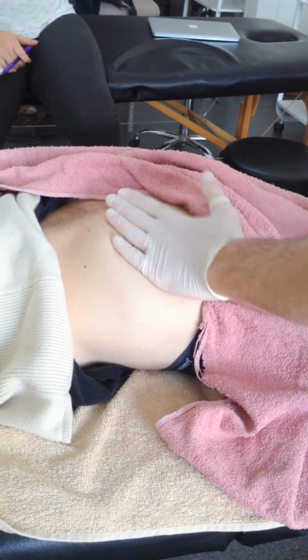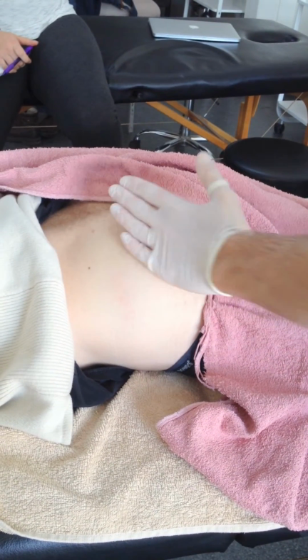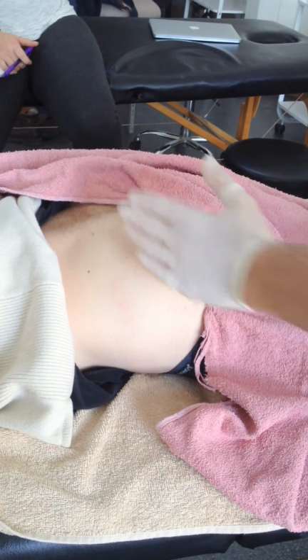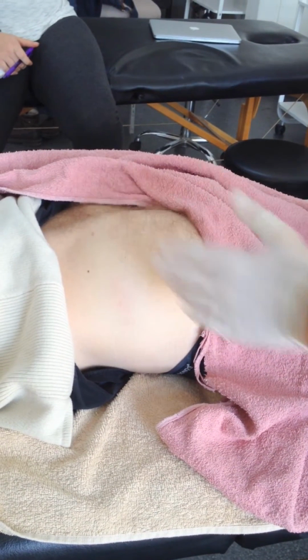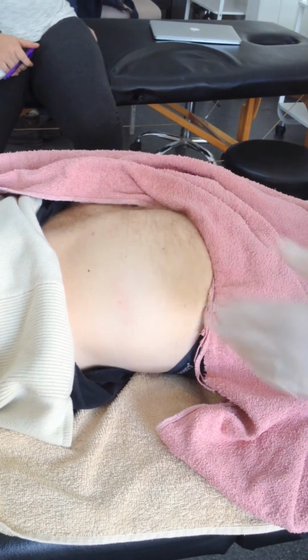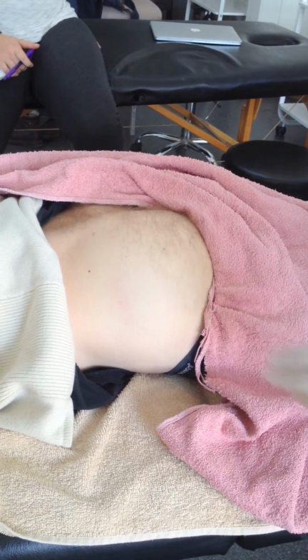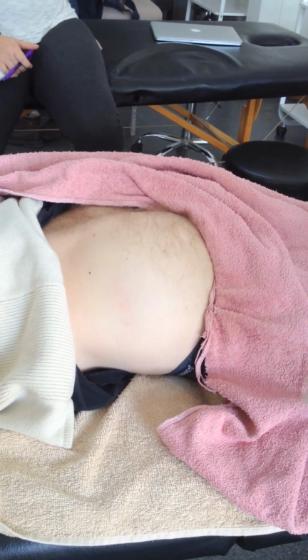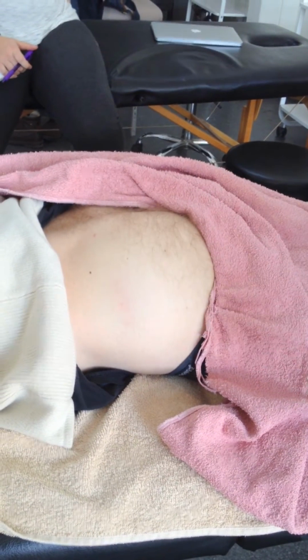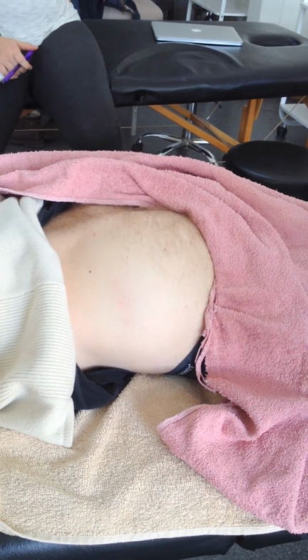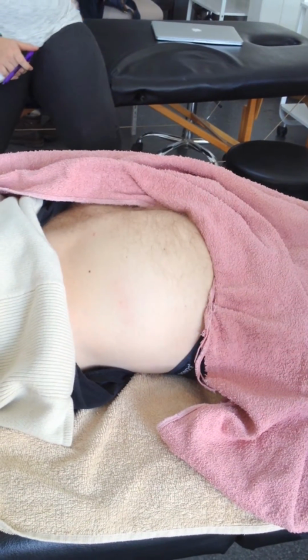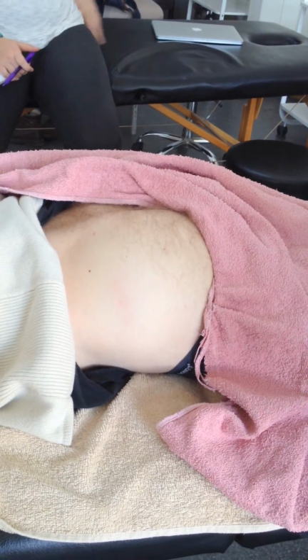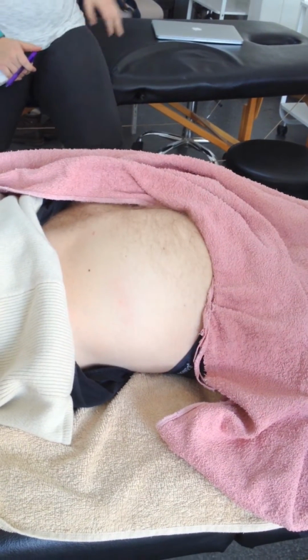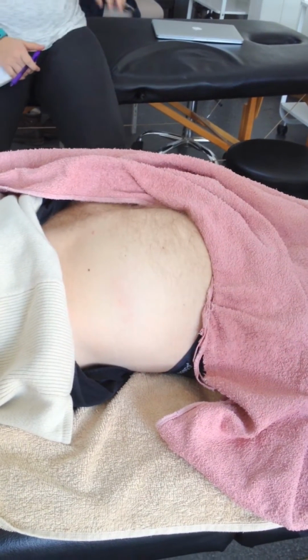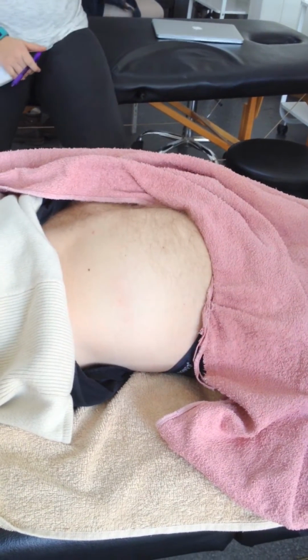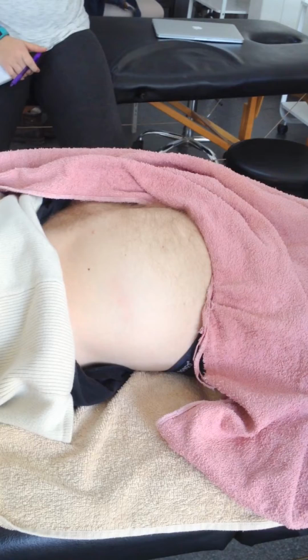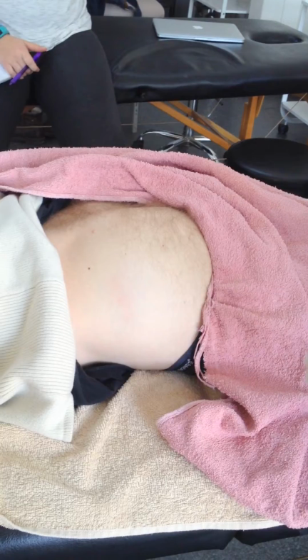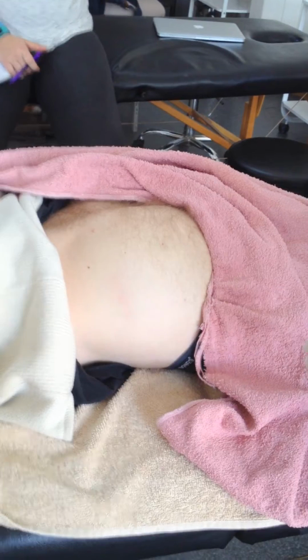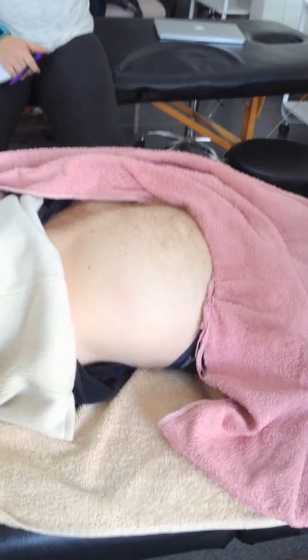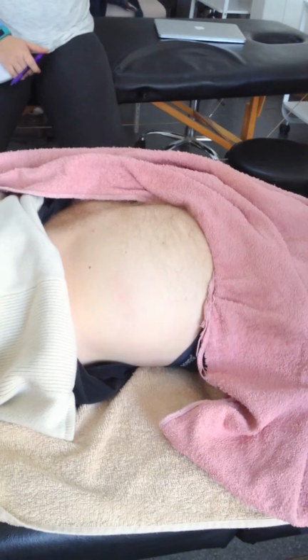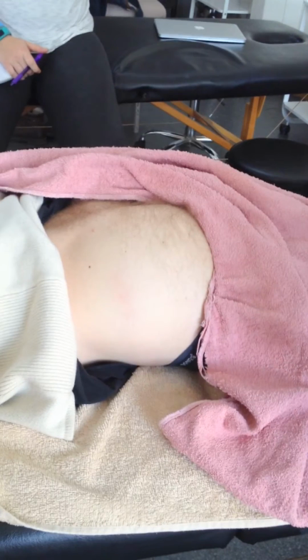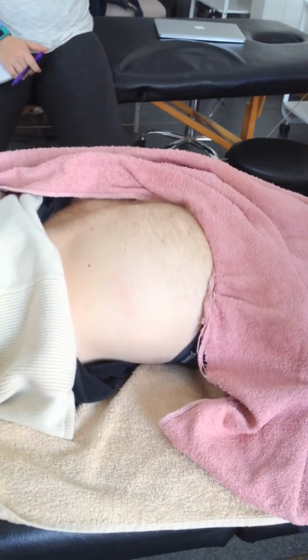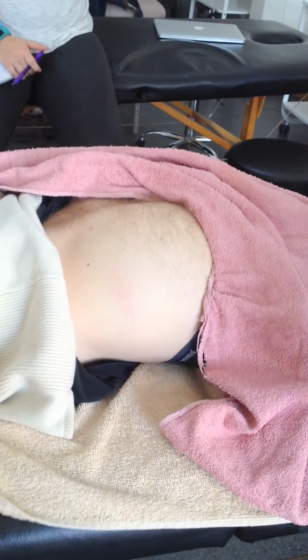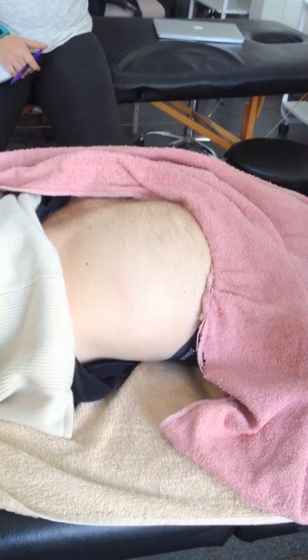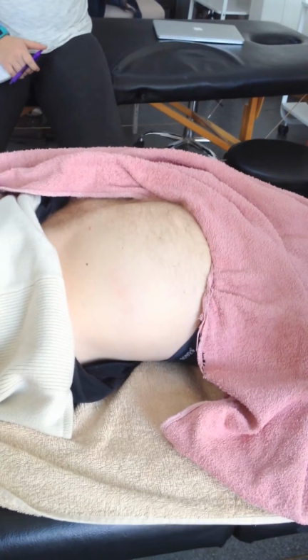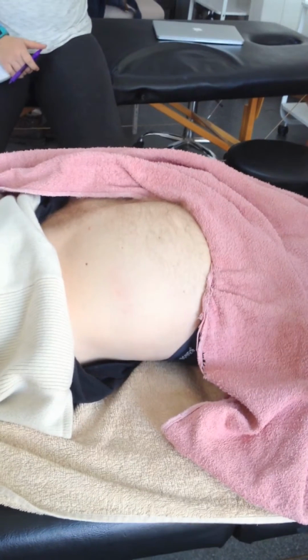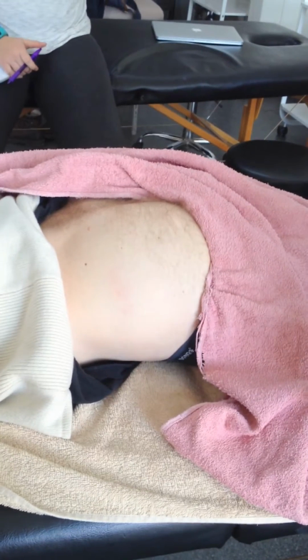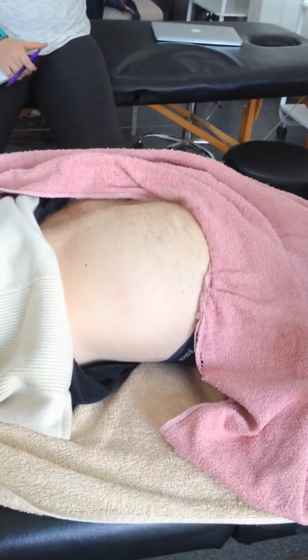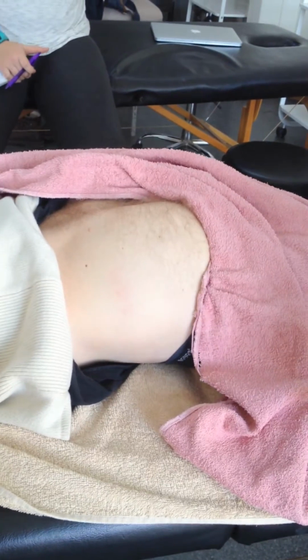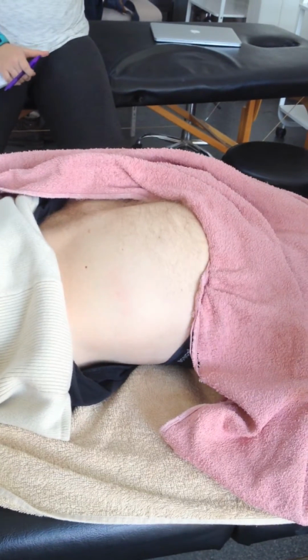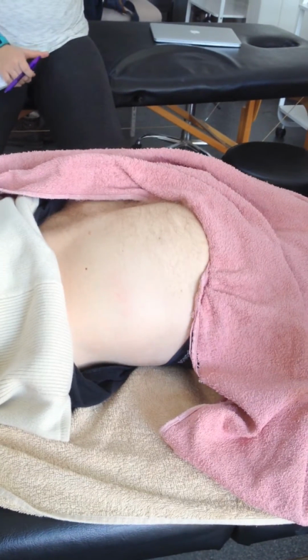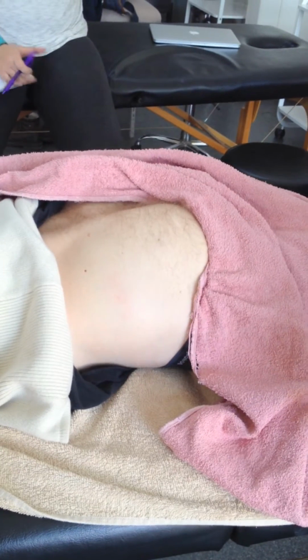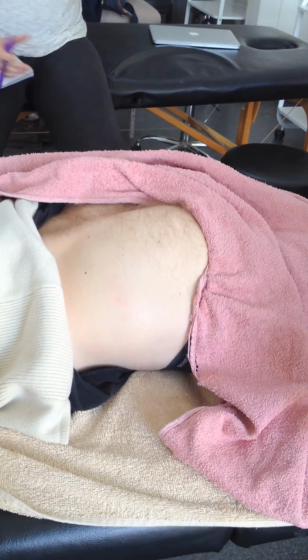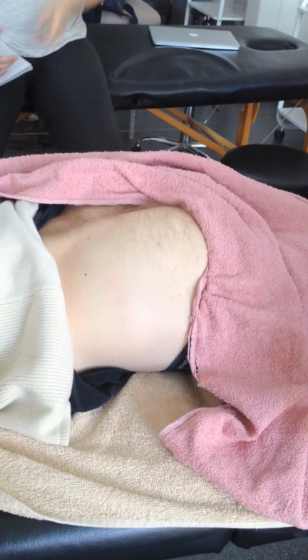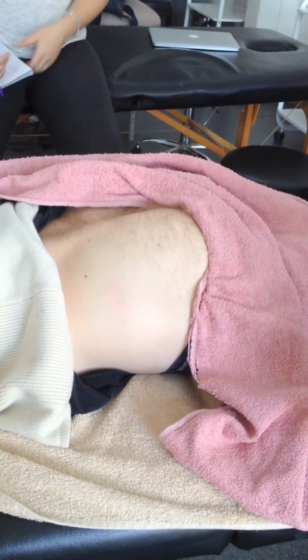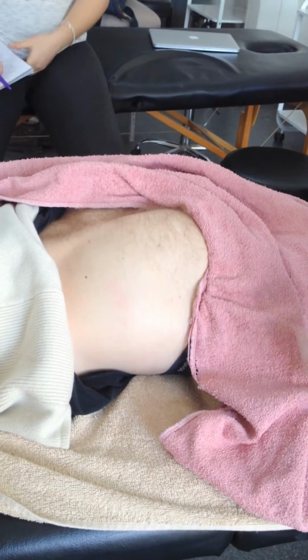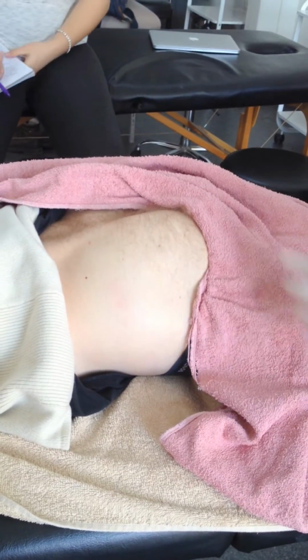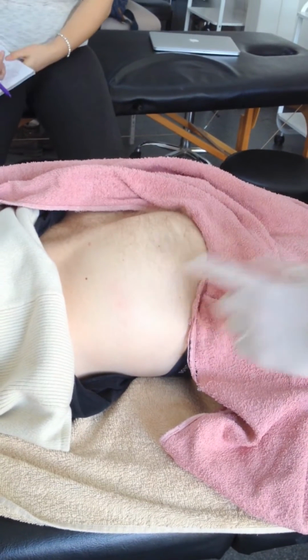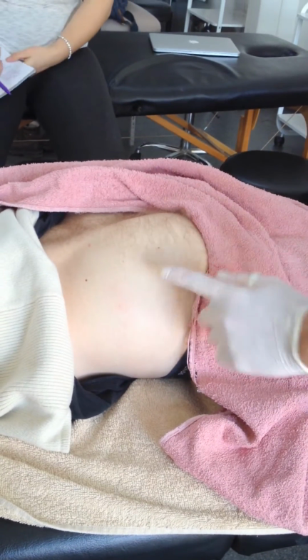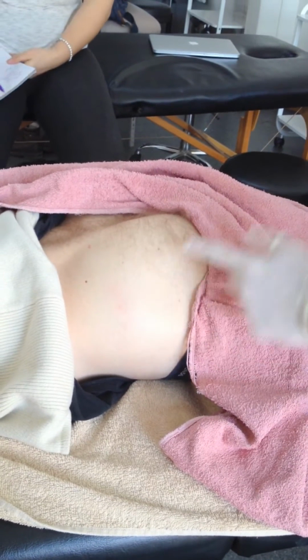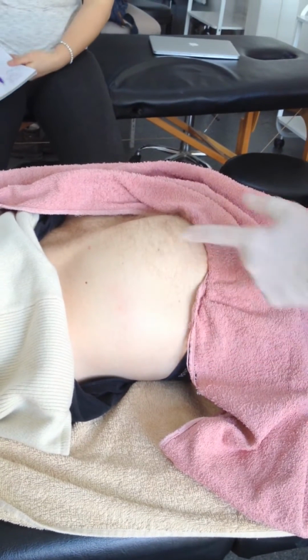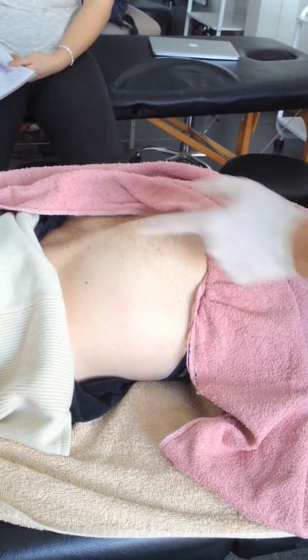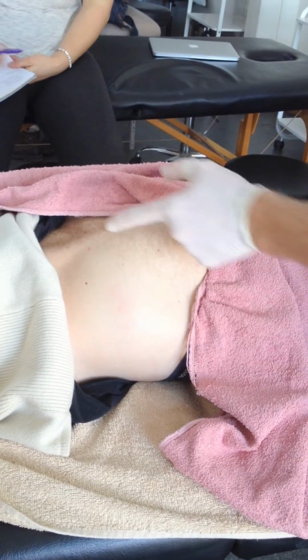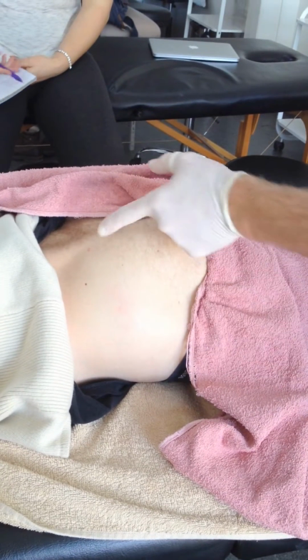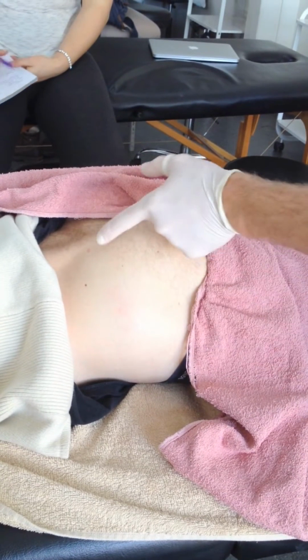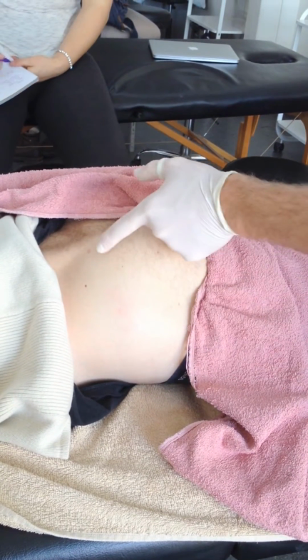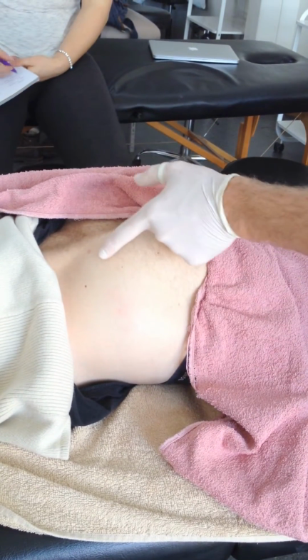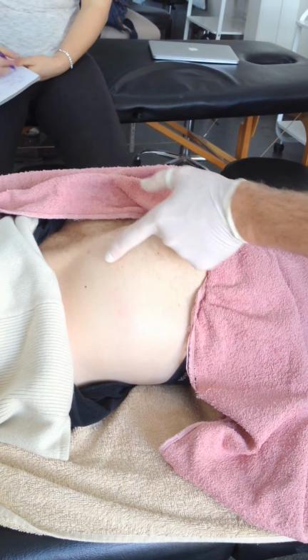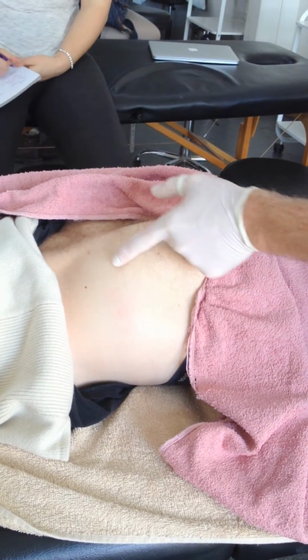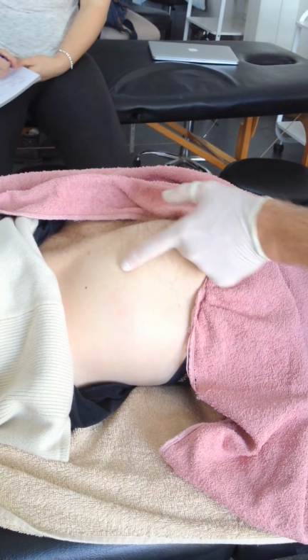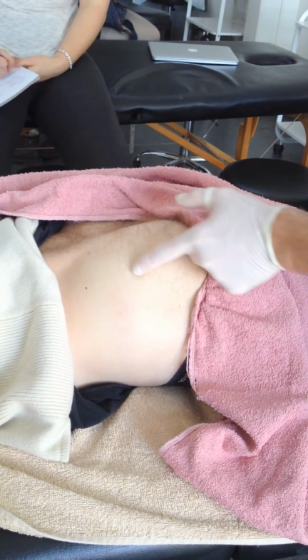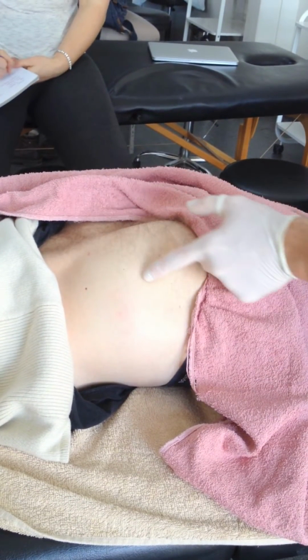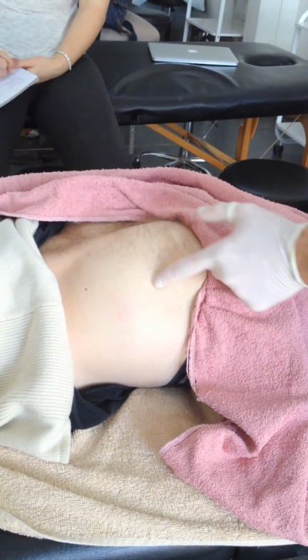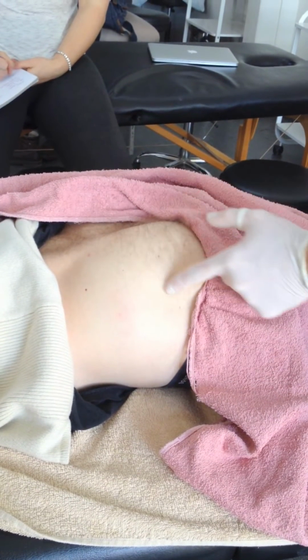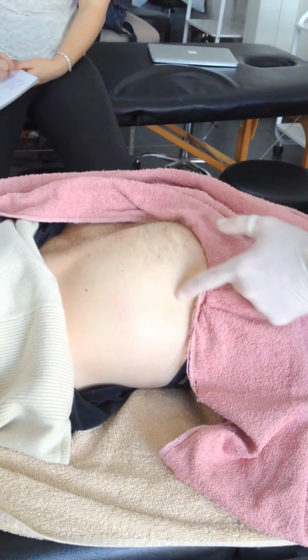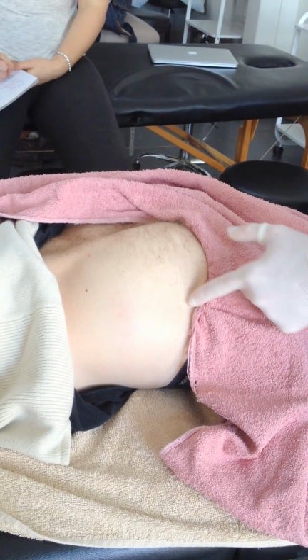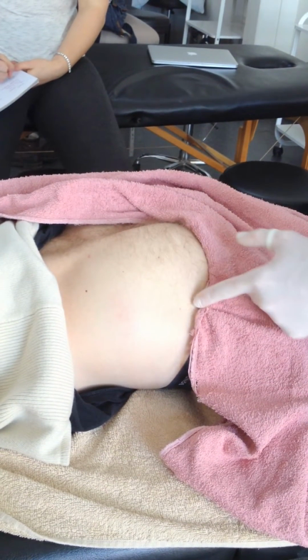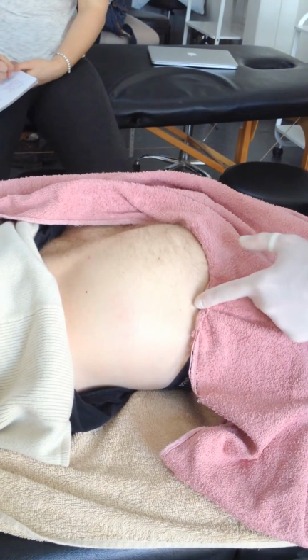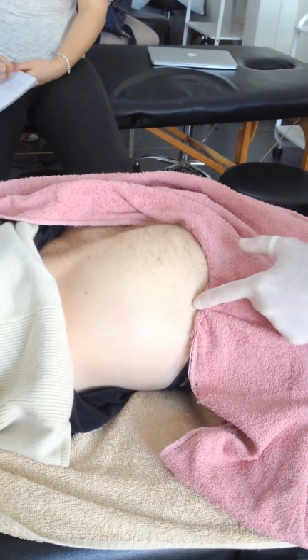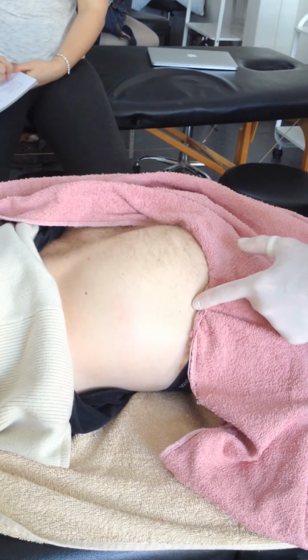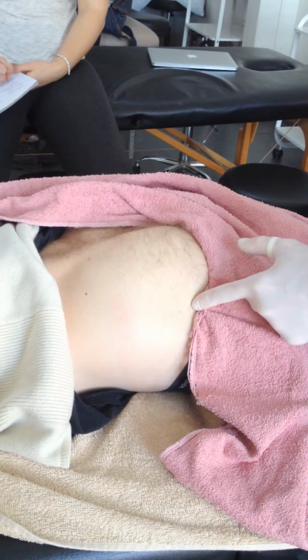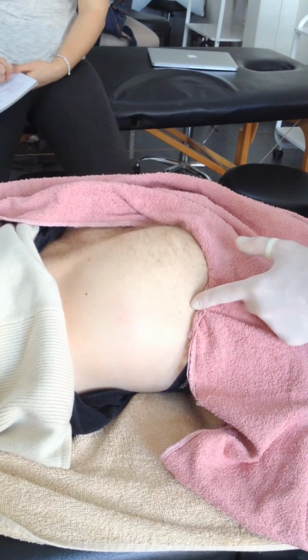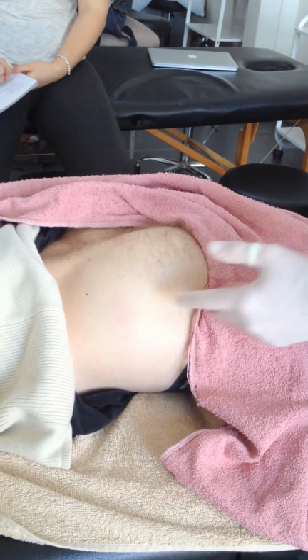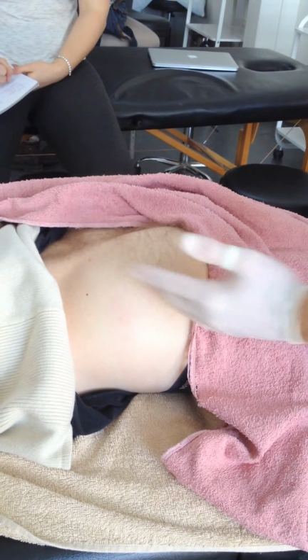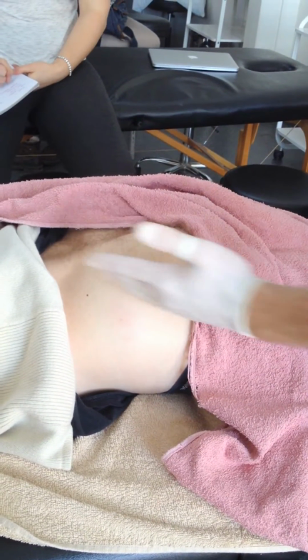Hip extension will bring it up. You can see the border of it there coming up through here.